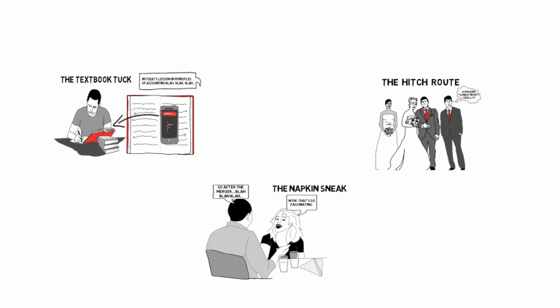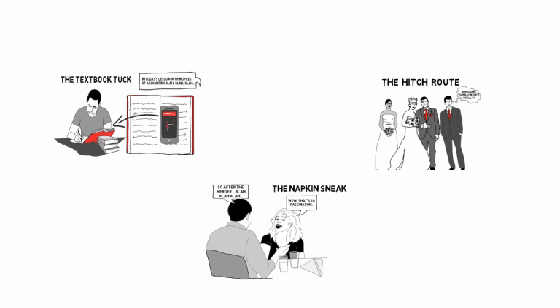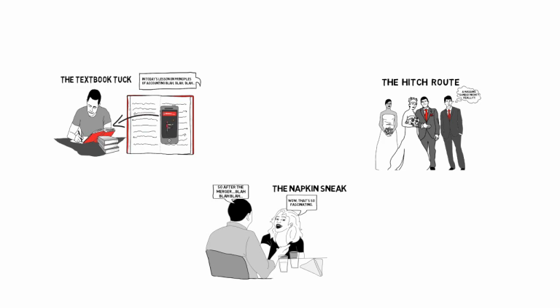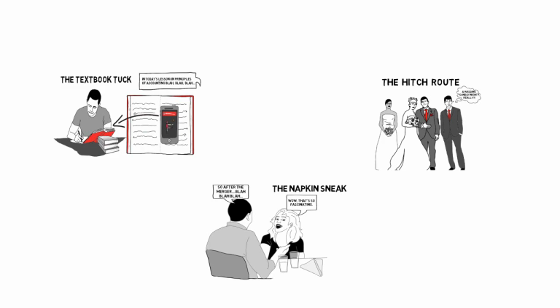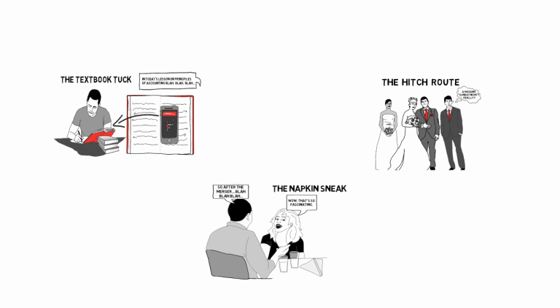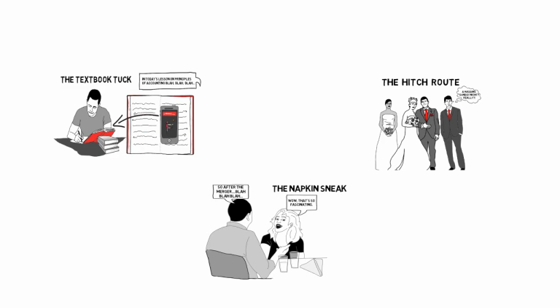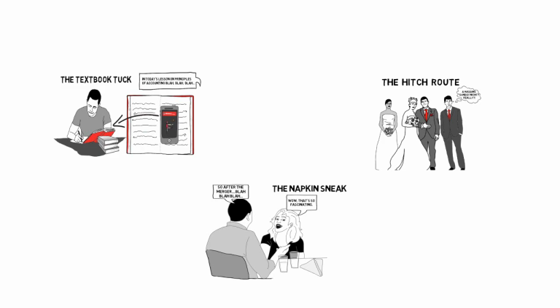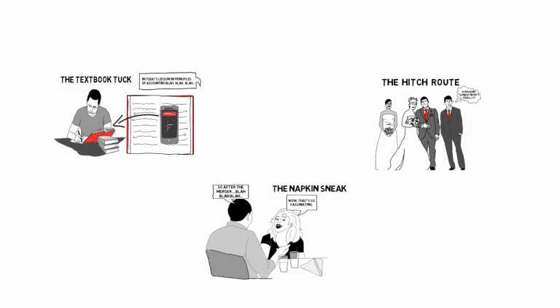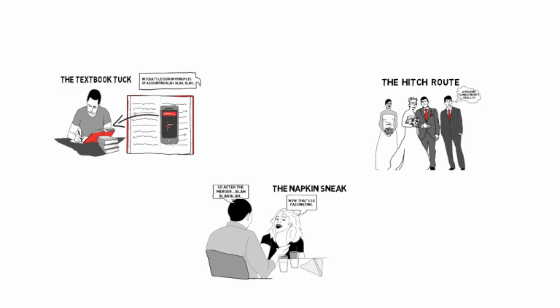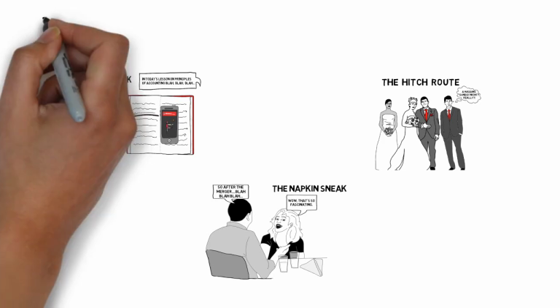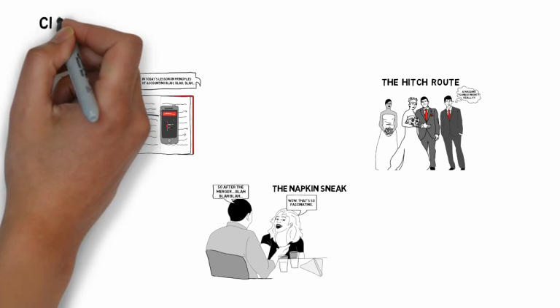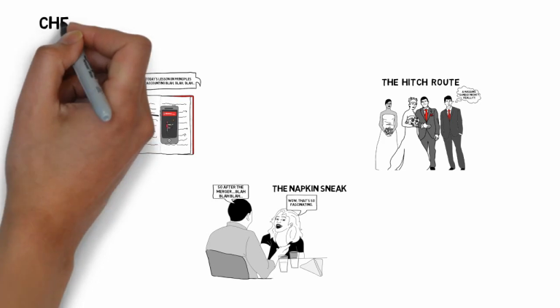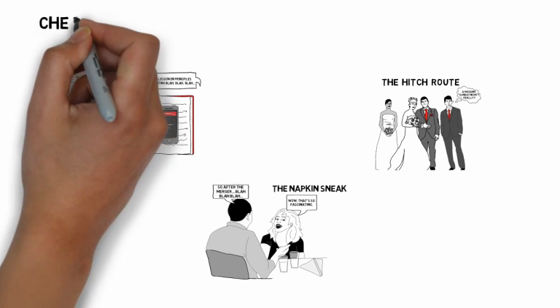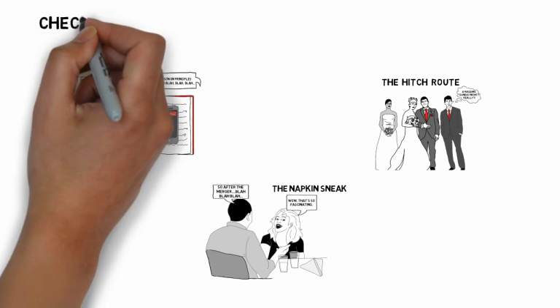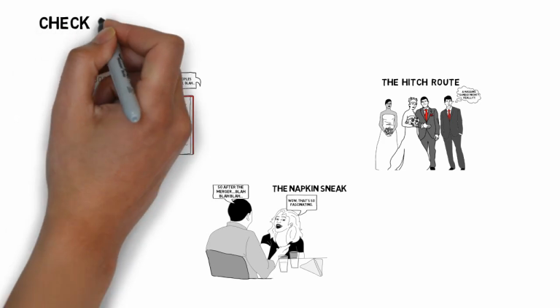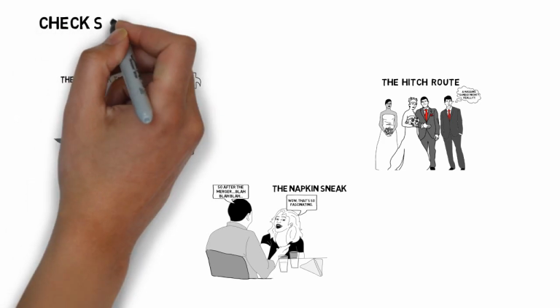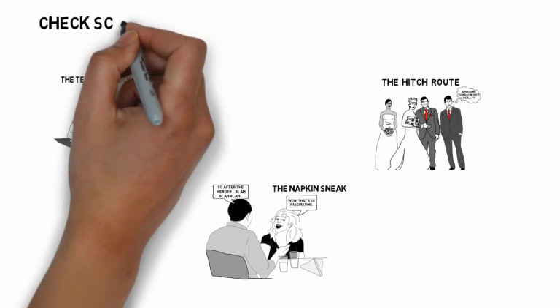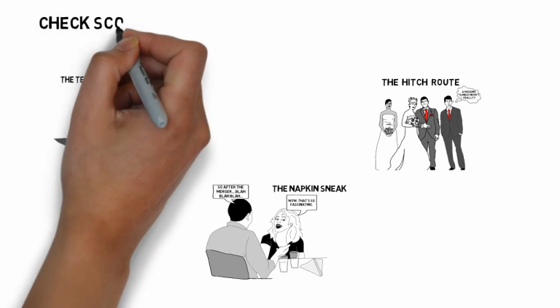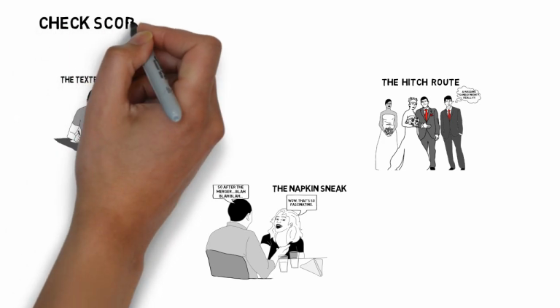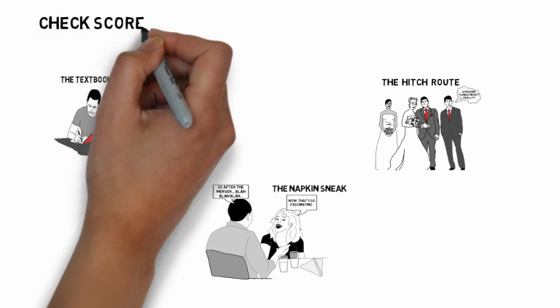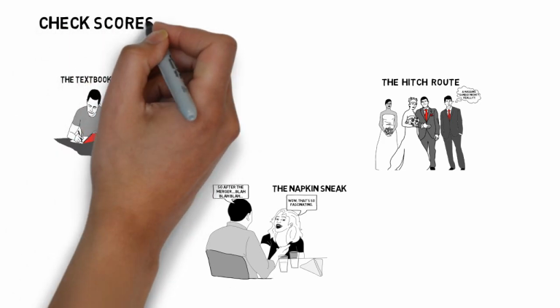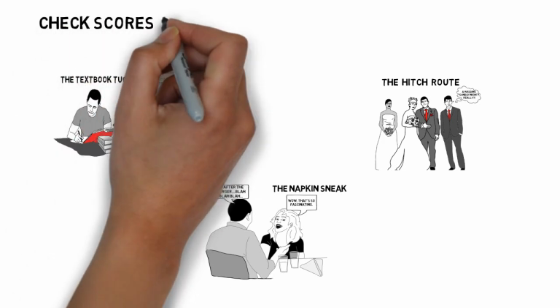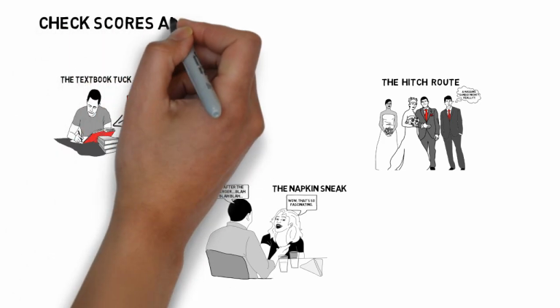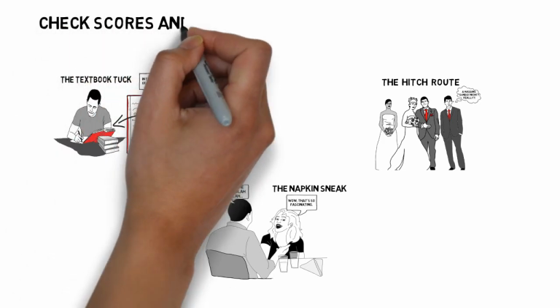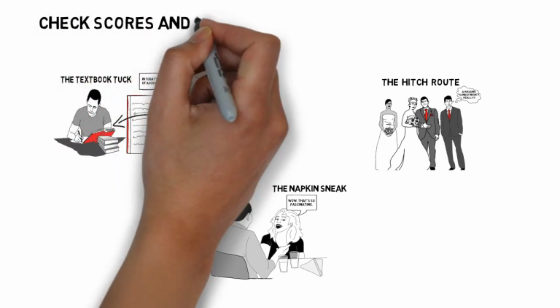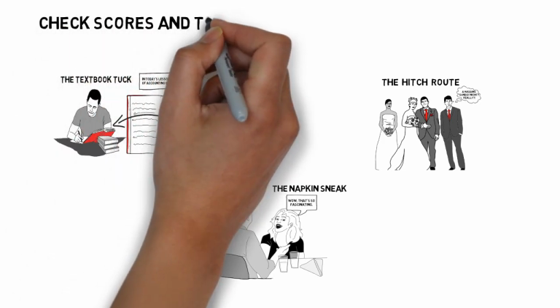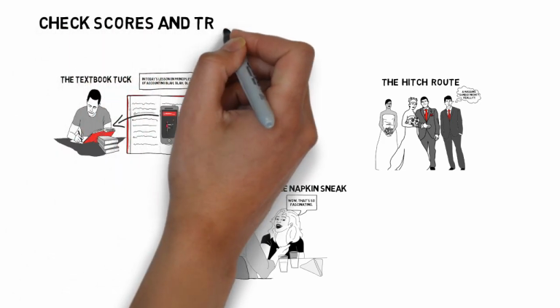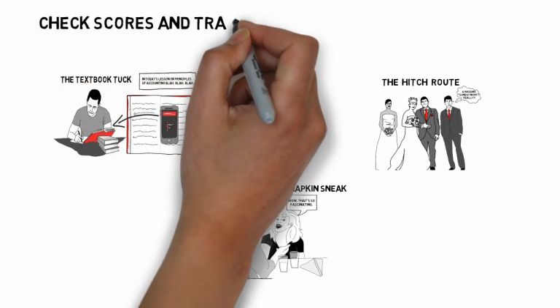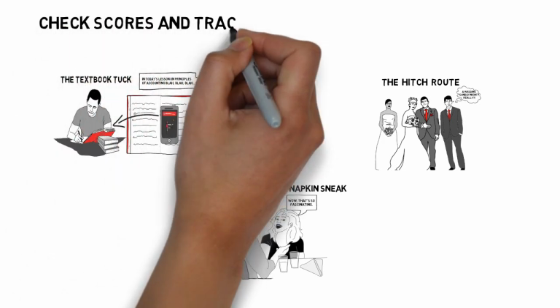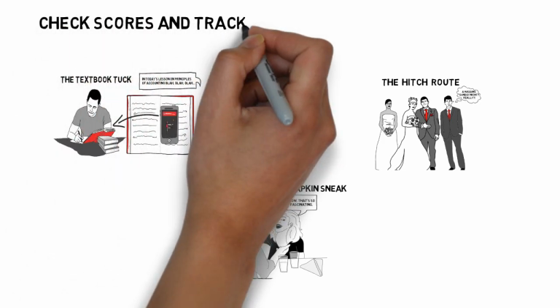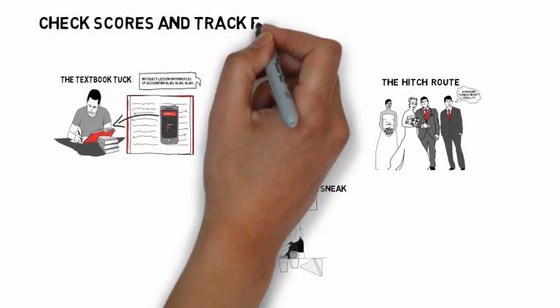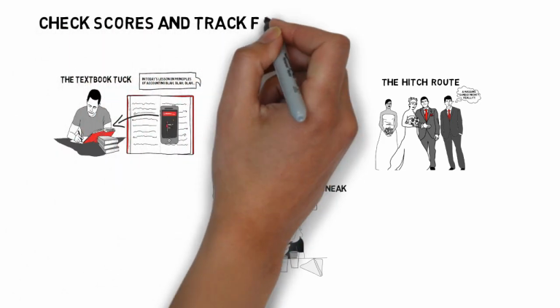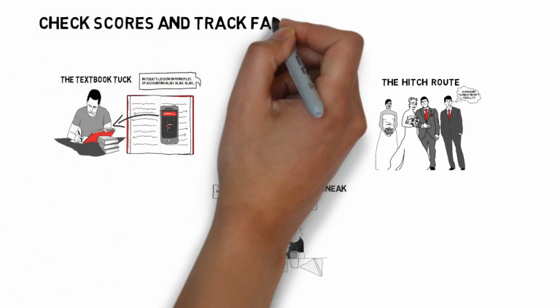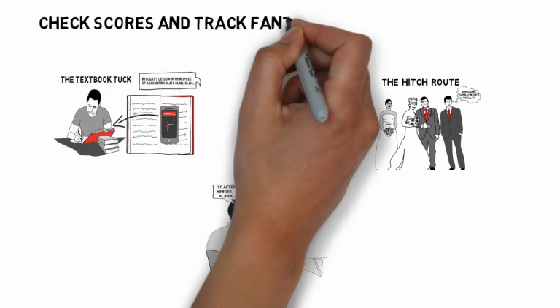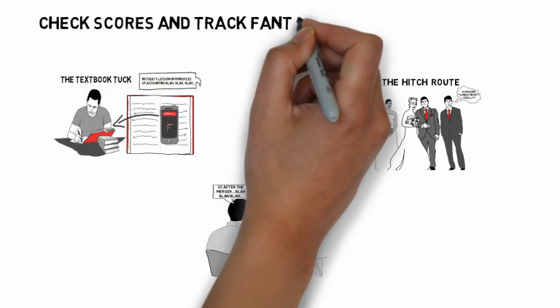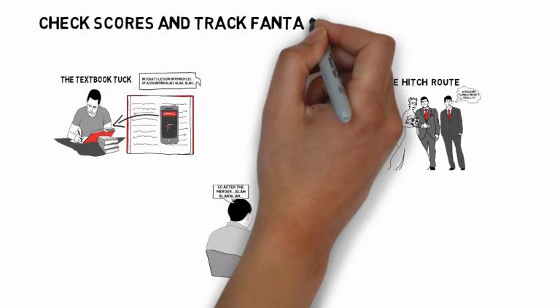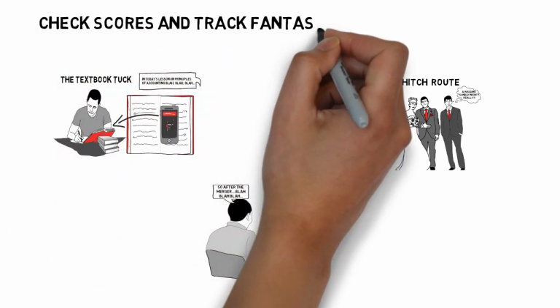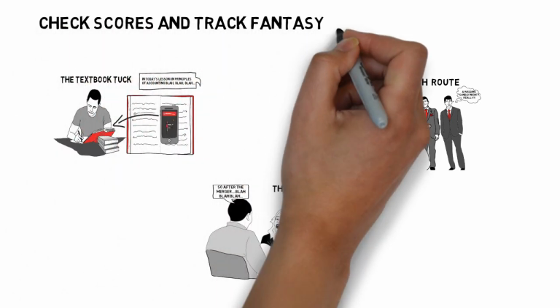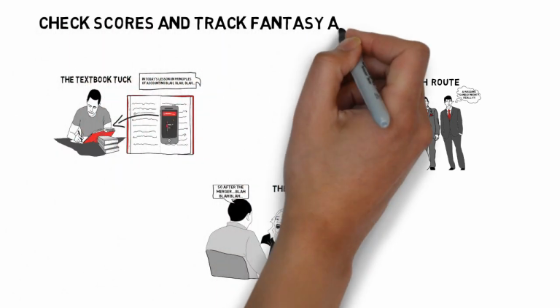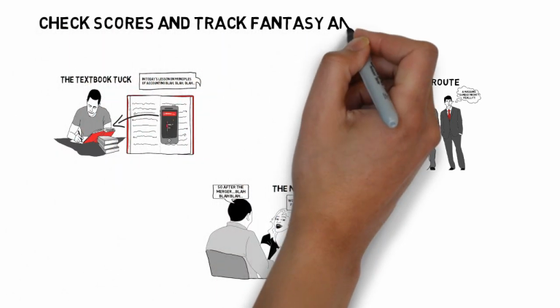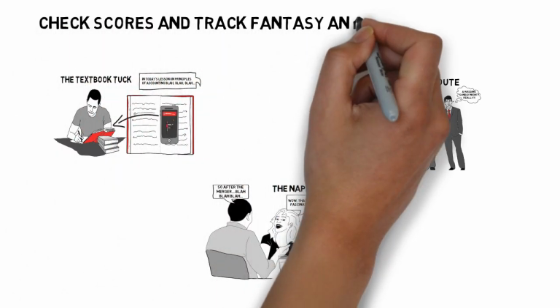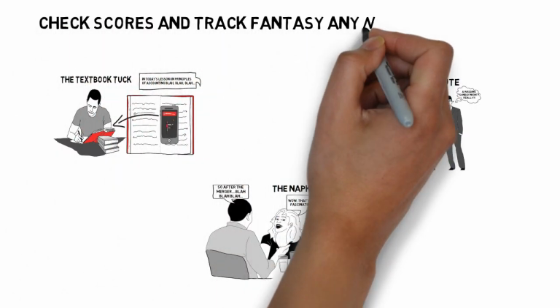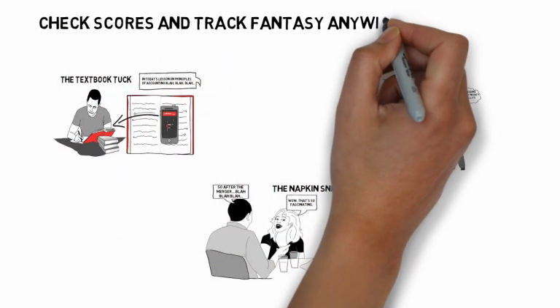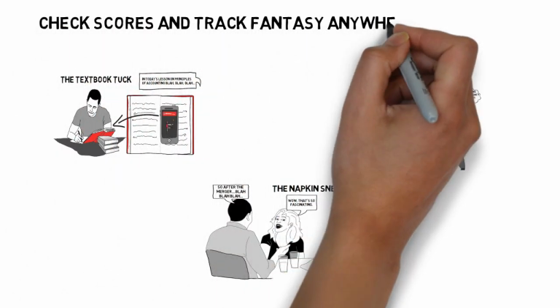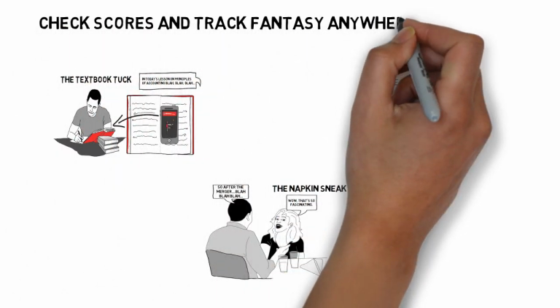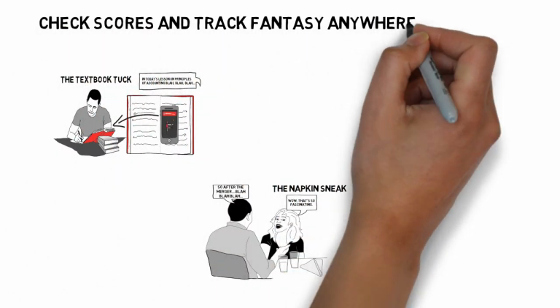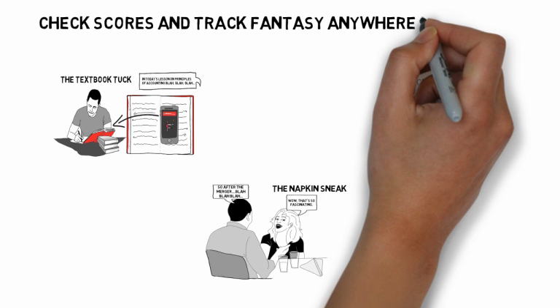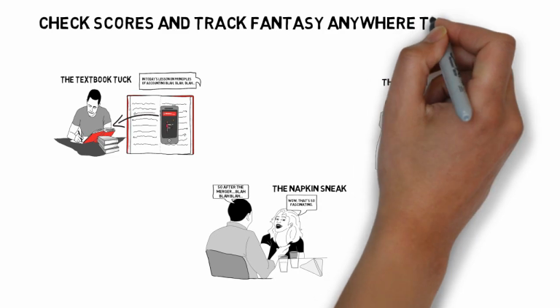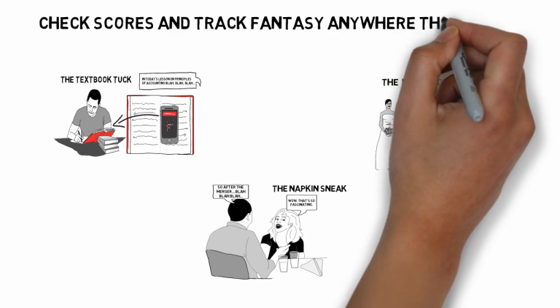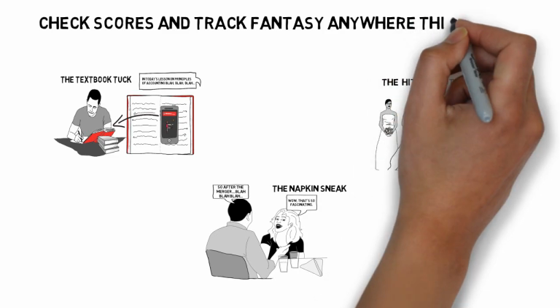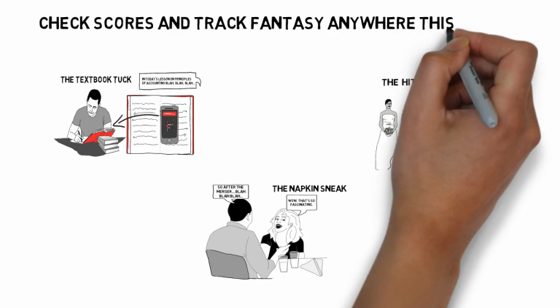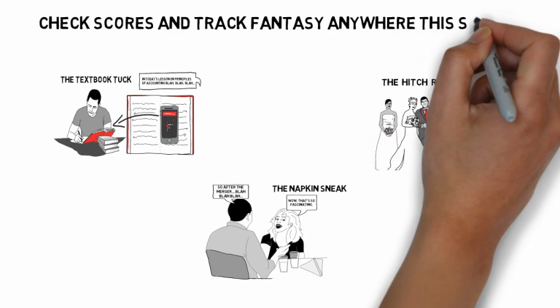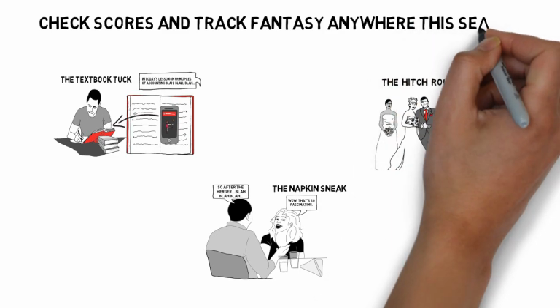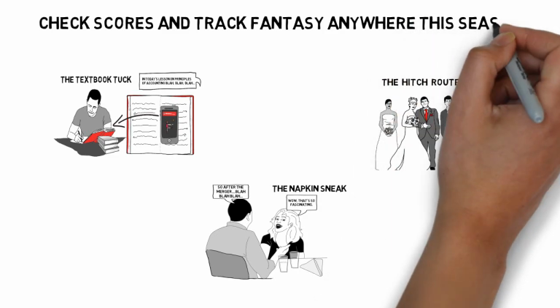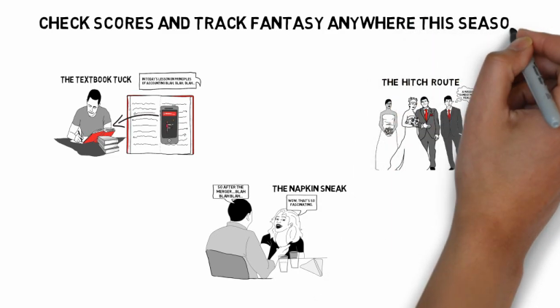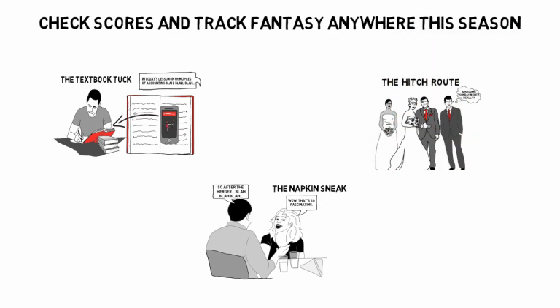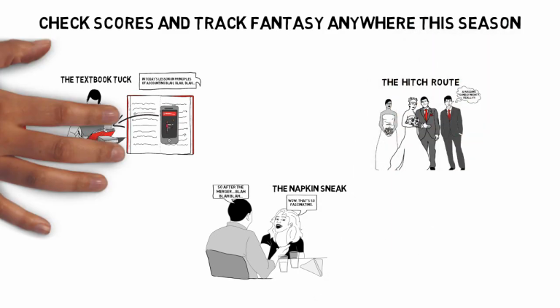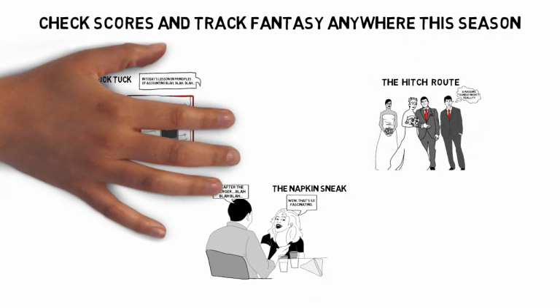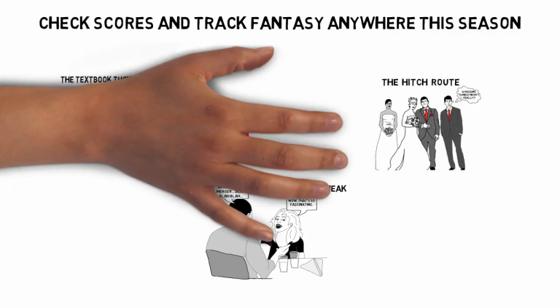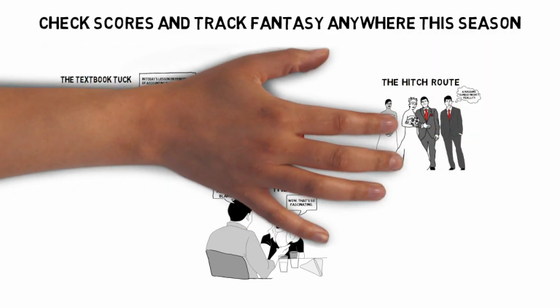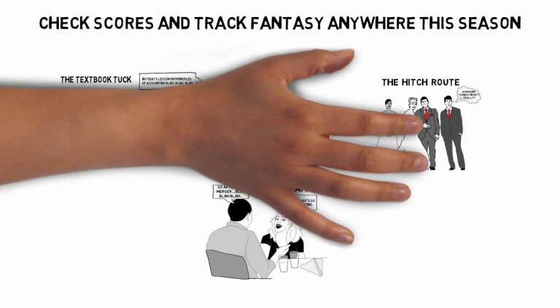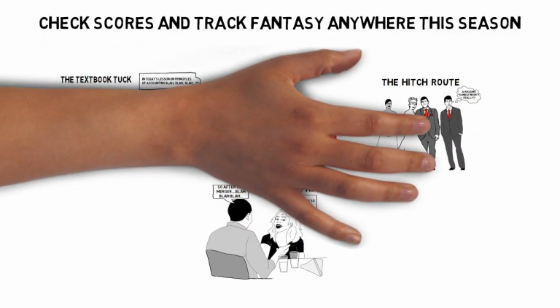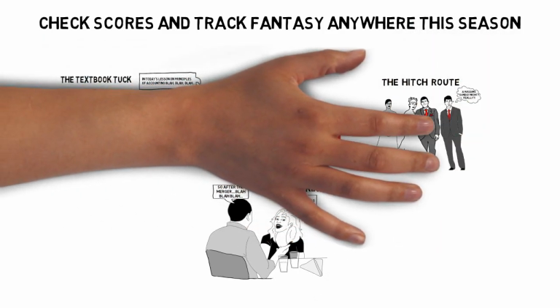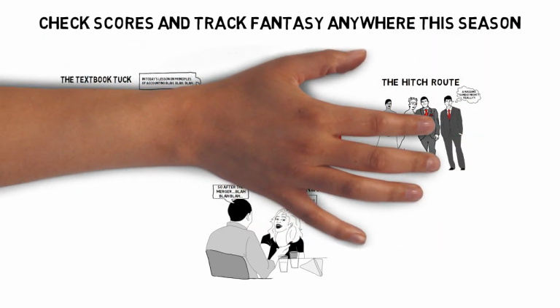Here are a few moves to get you in game-ready shape to check scores and track fantasy anywhere this season with NFL Mobile.